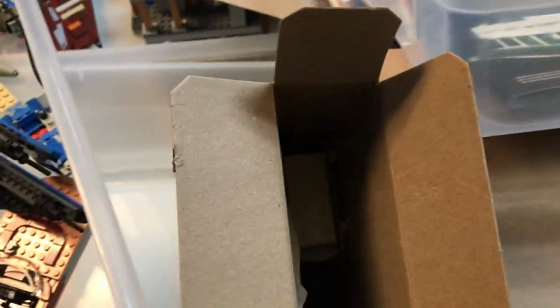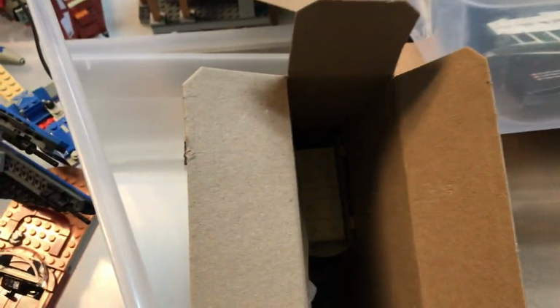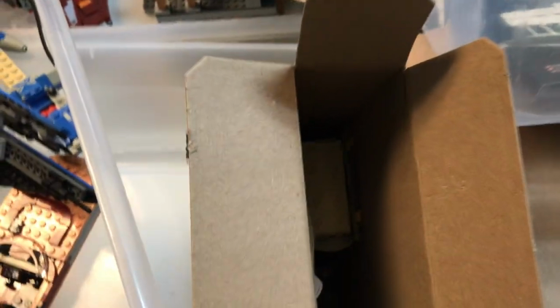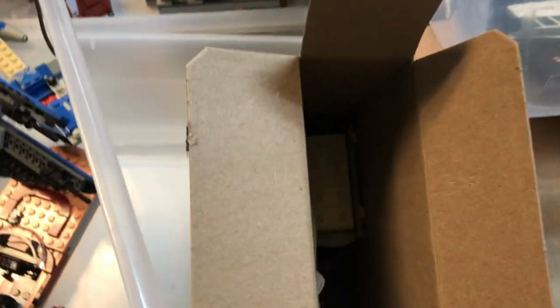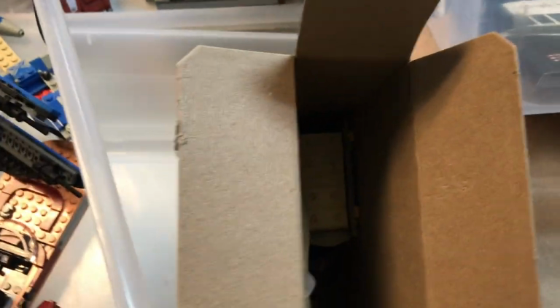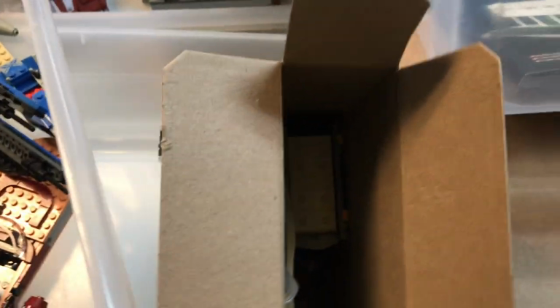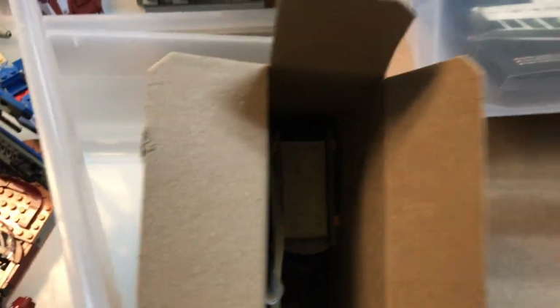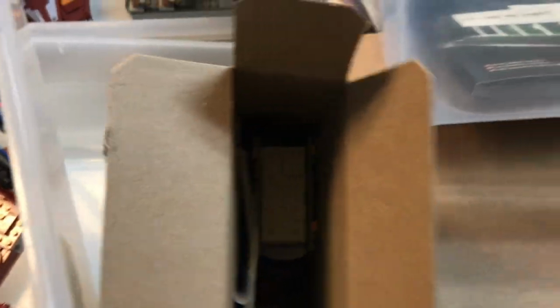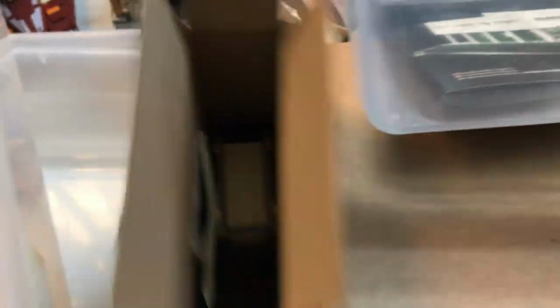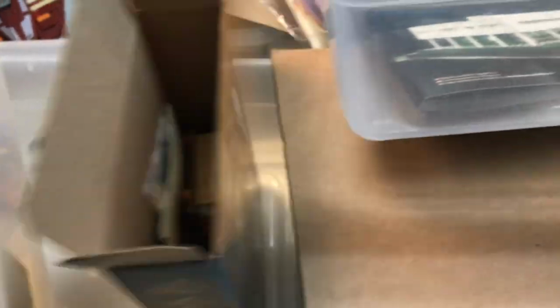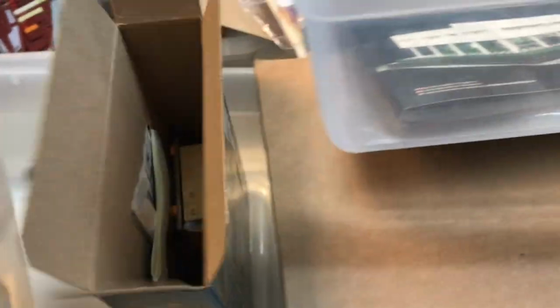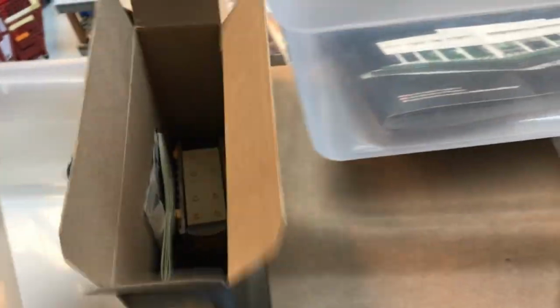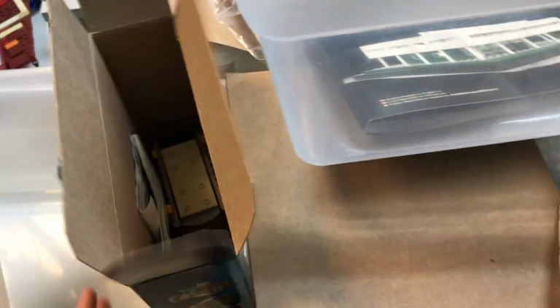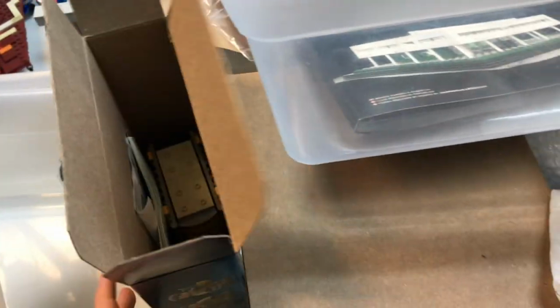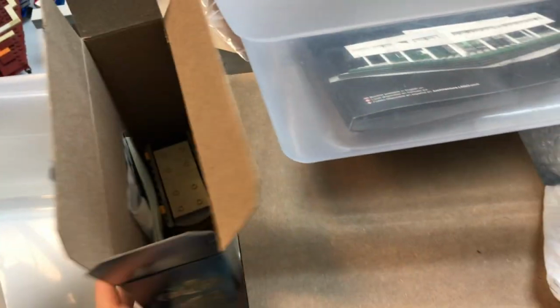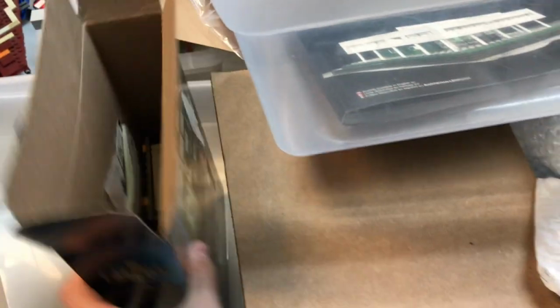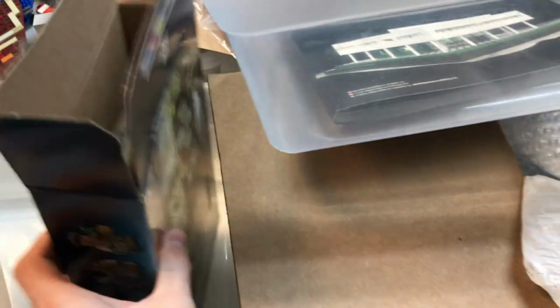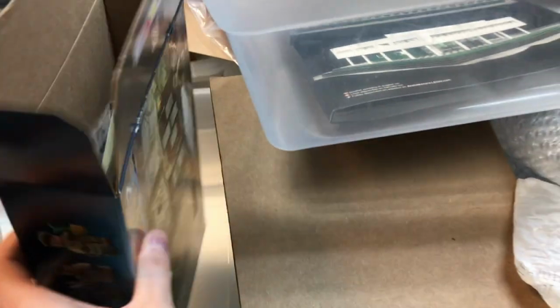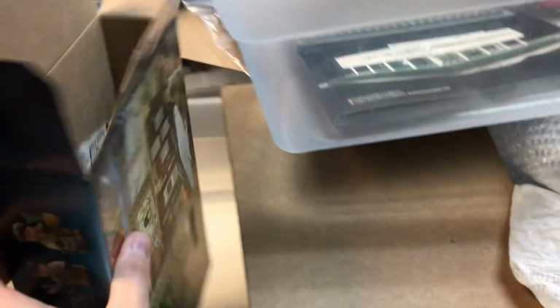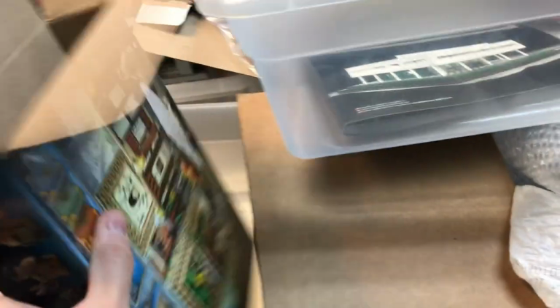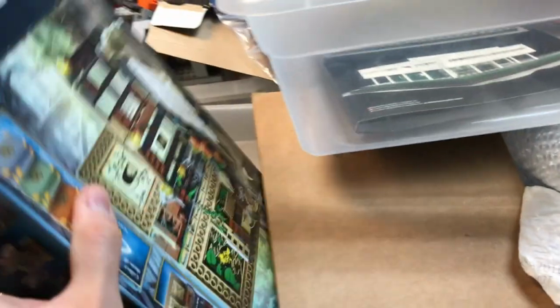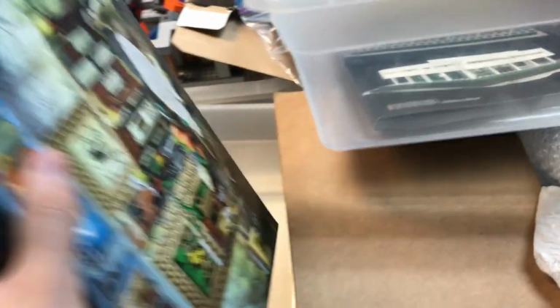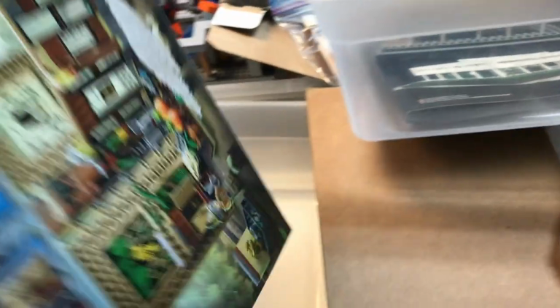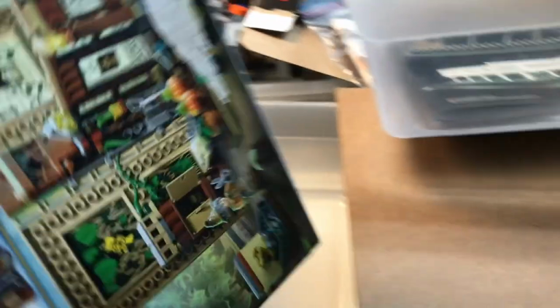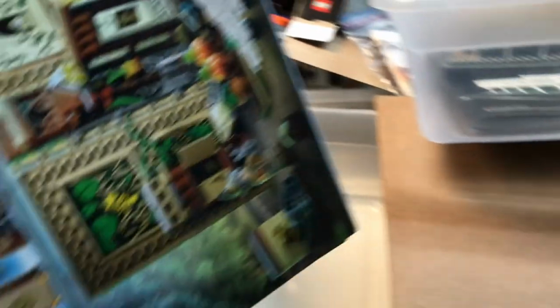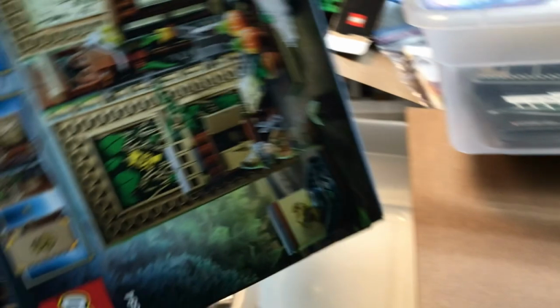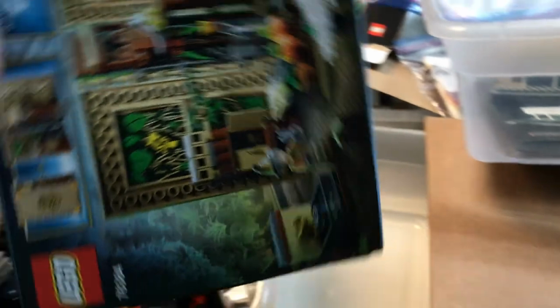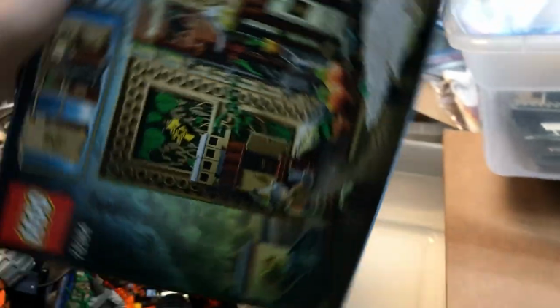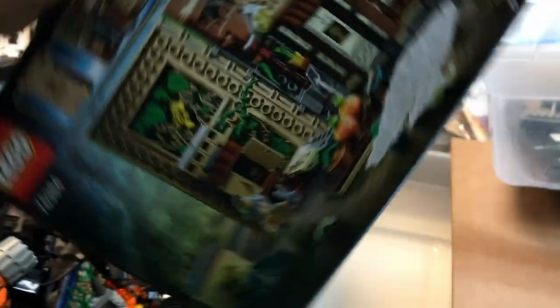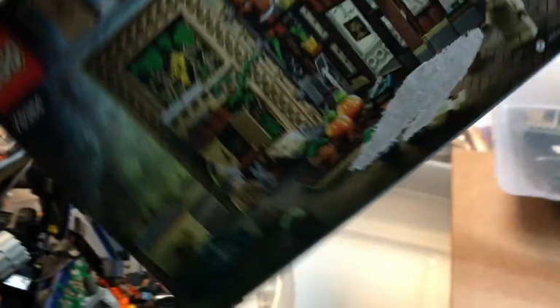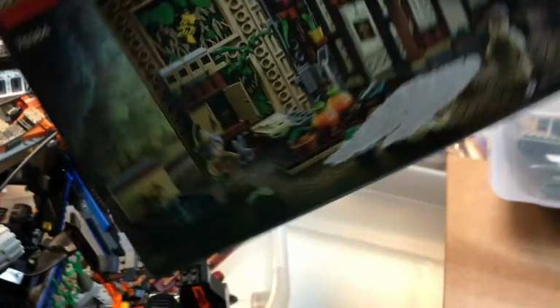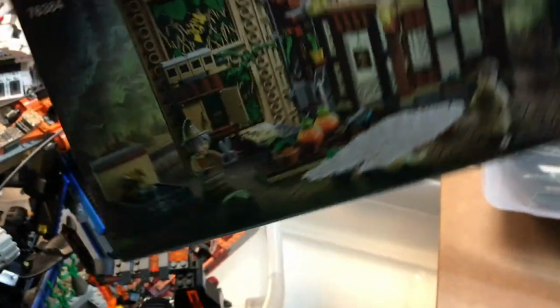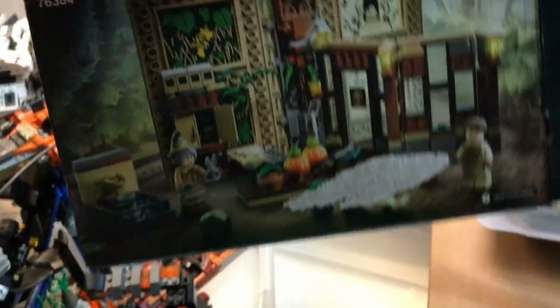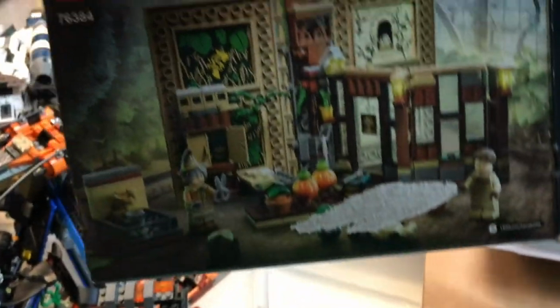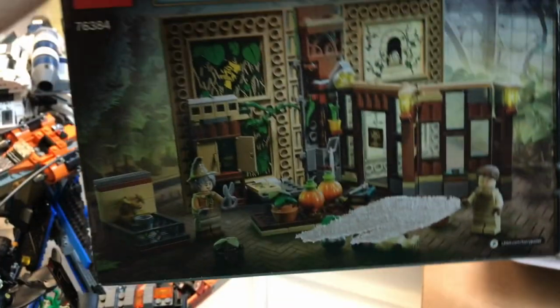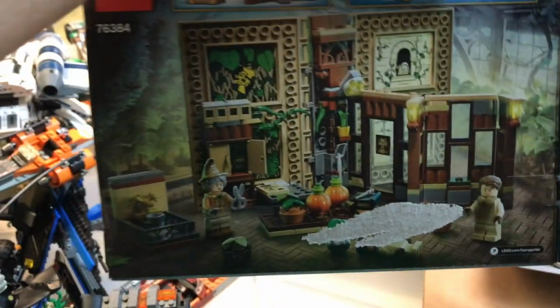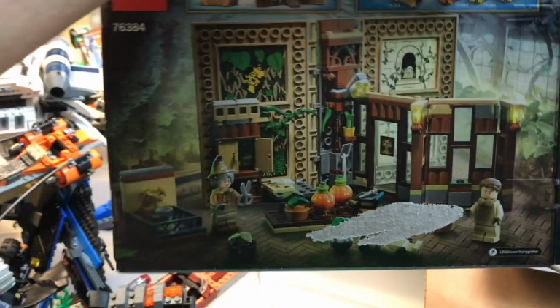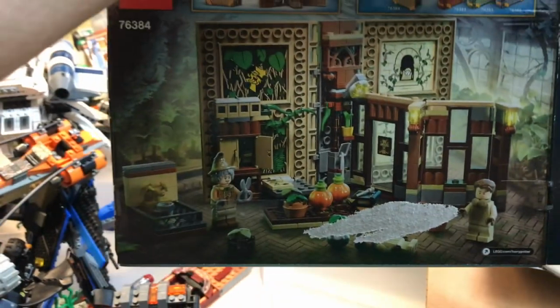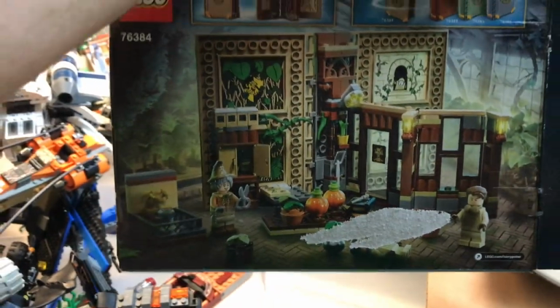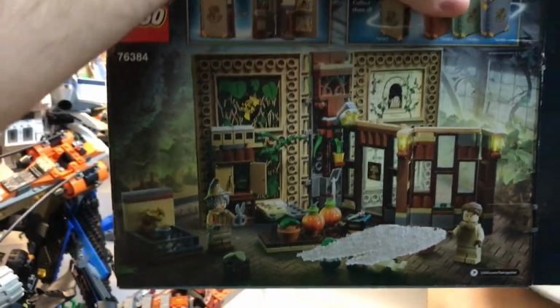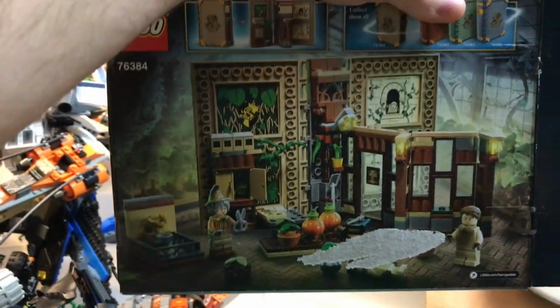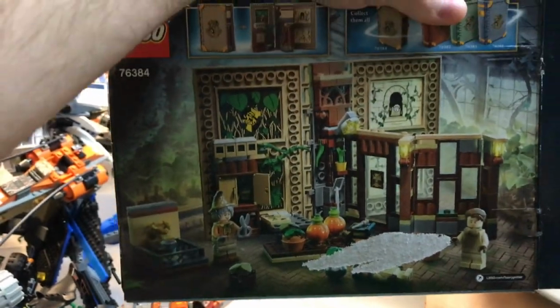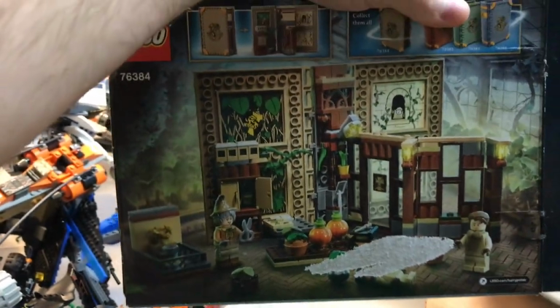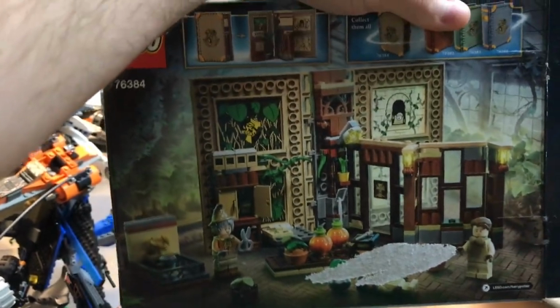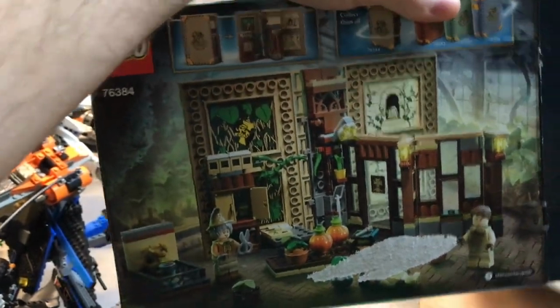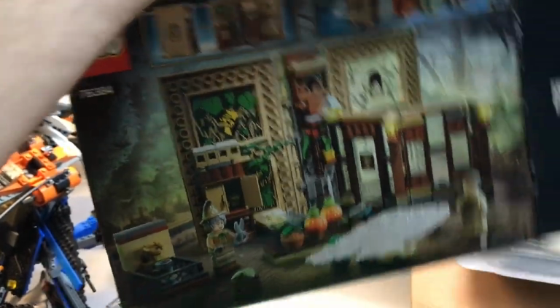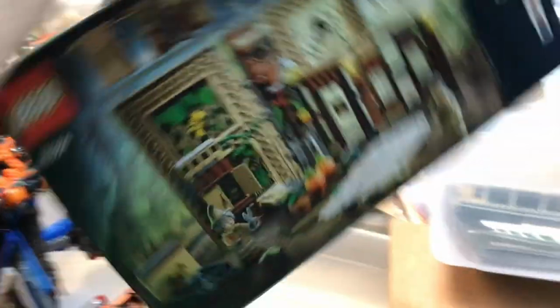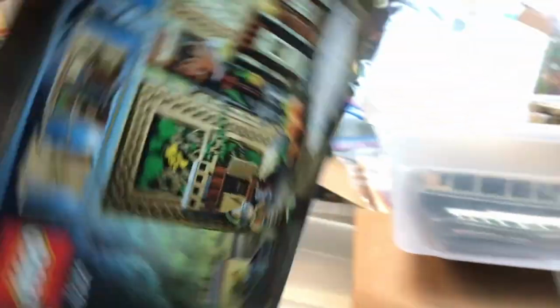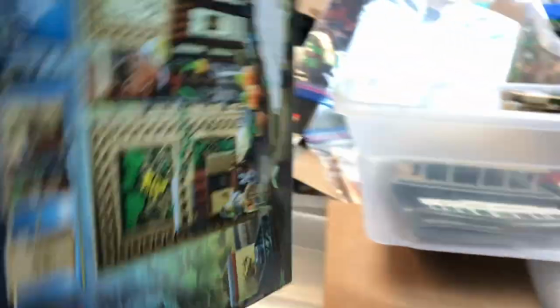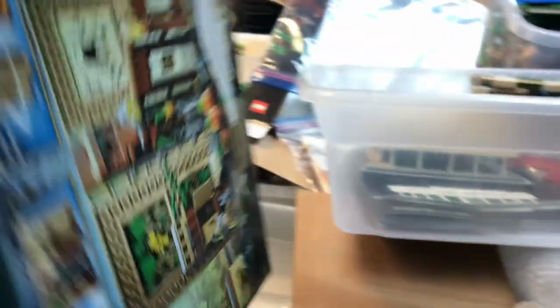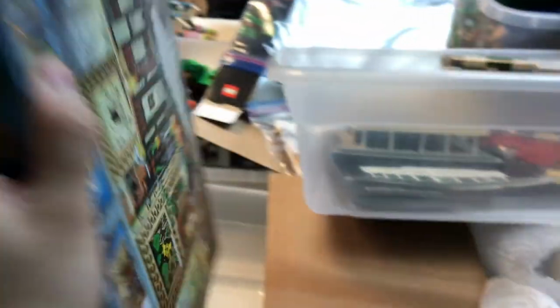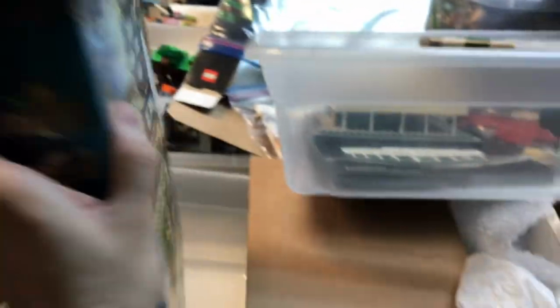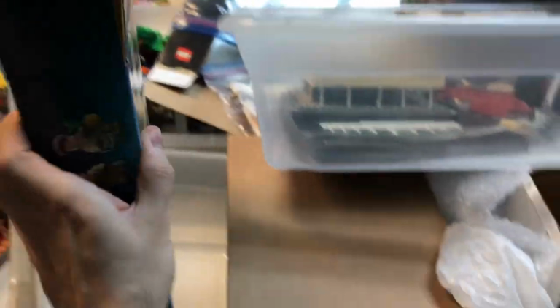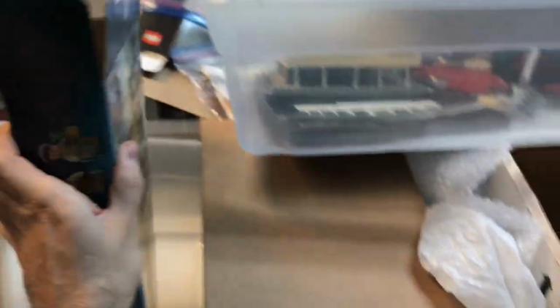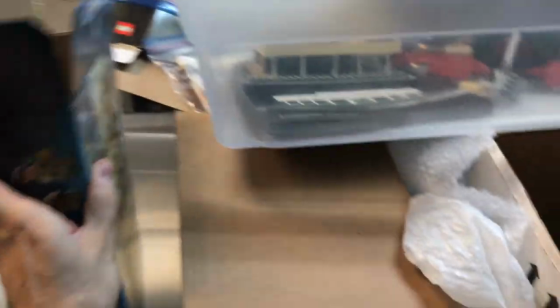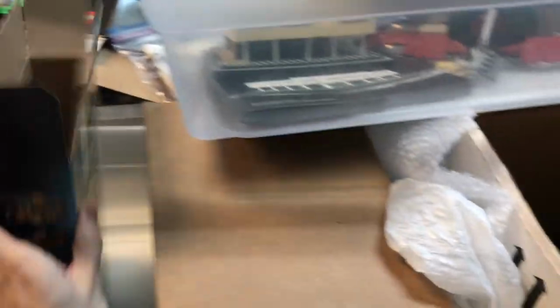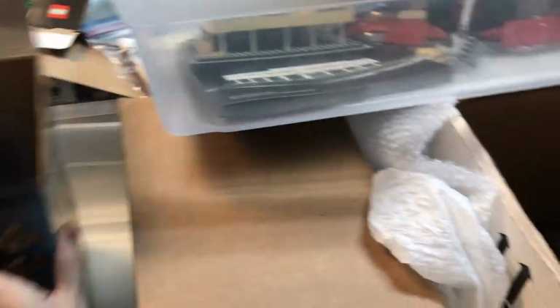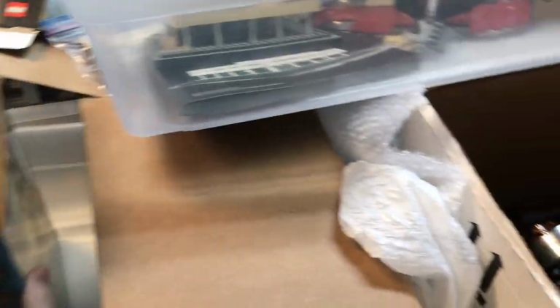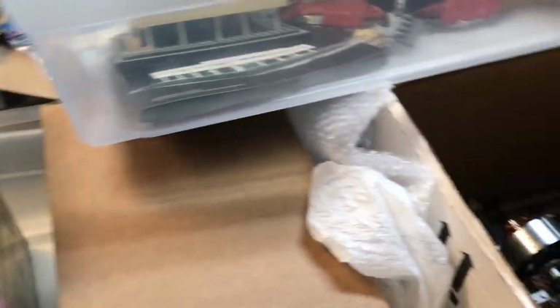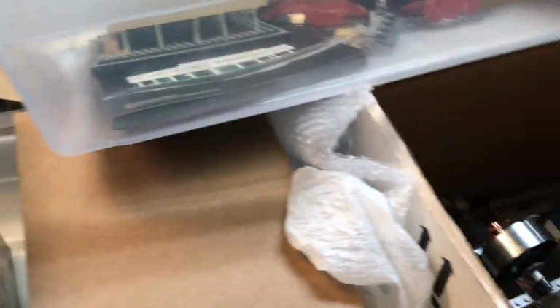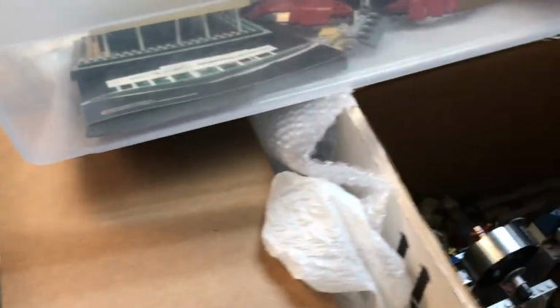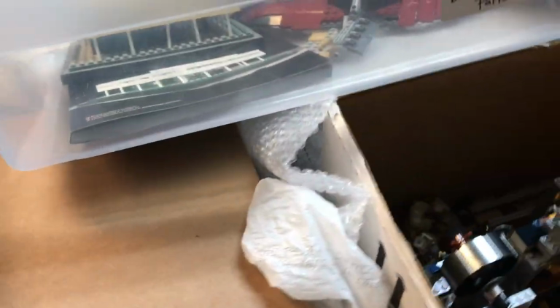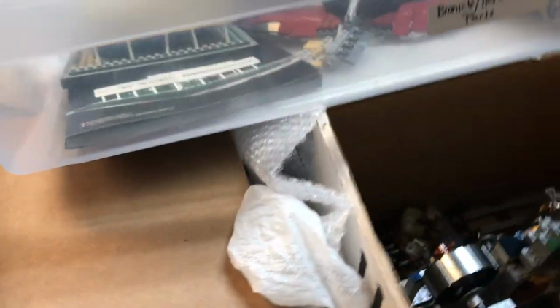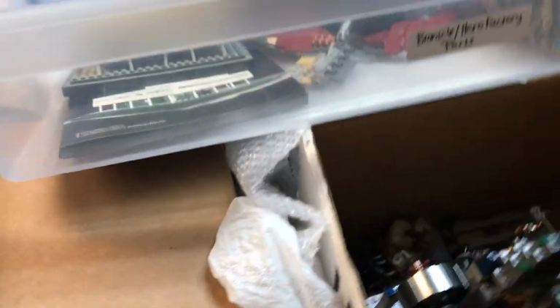Looks like we've got one of the Harry Potter Hogwarts classes — looks like the herbology class there, very nice.